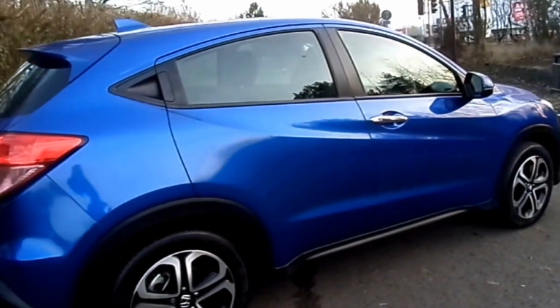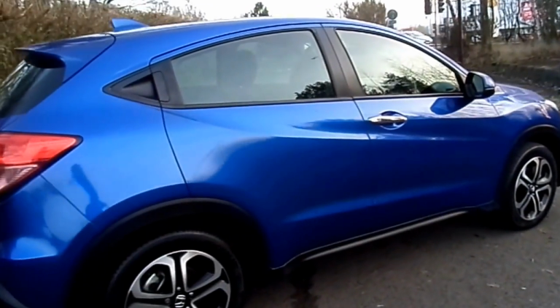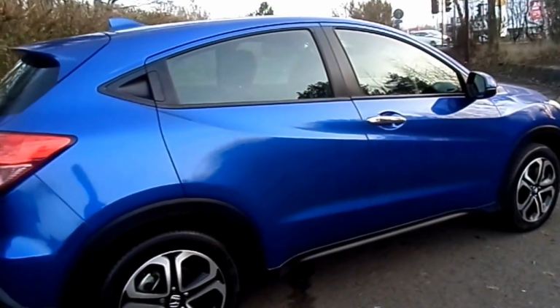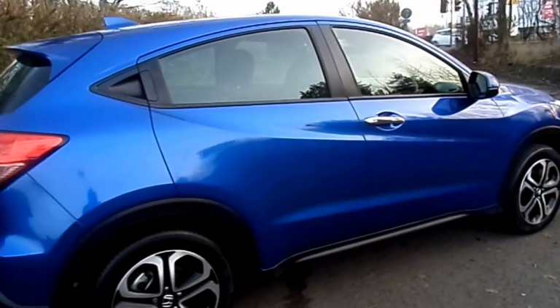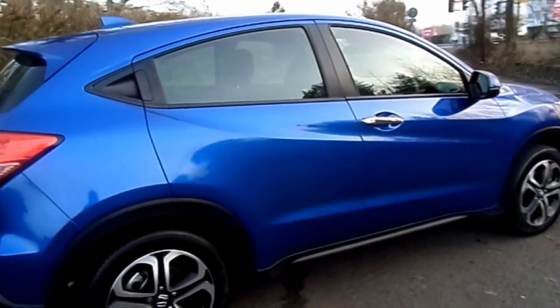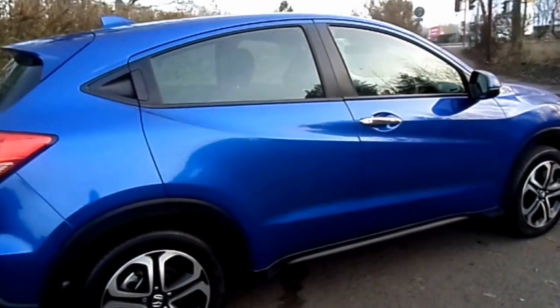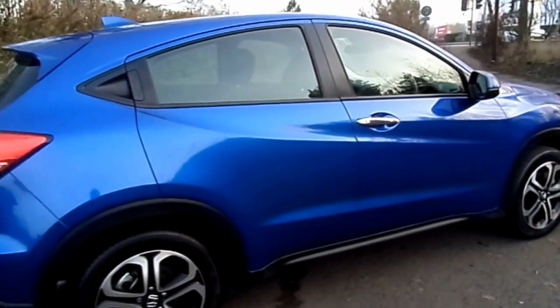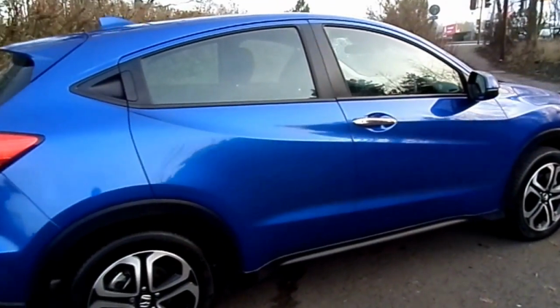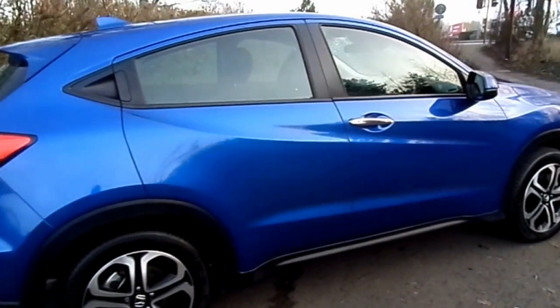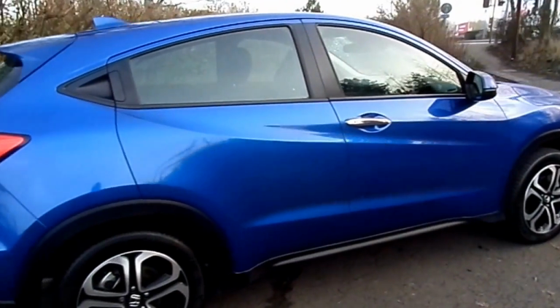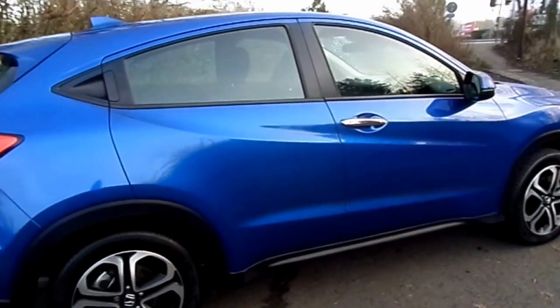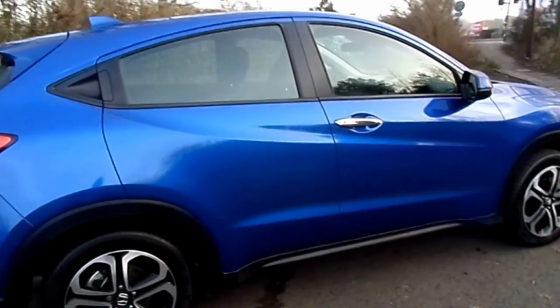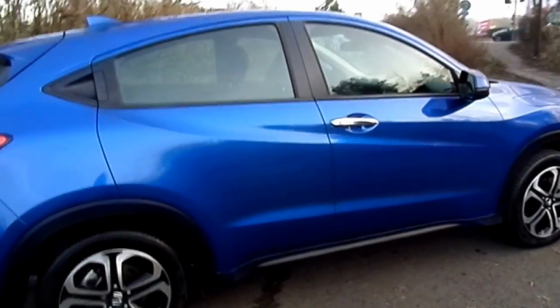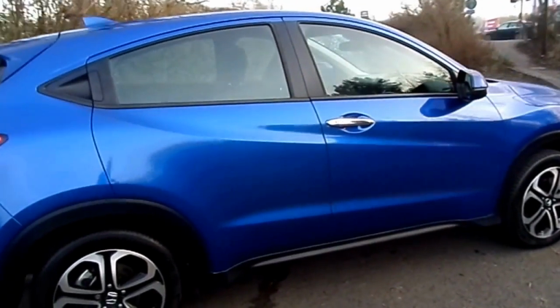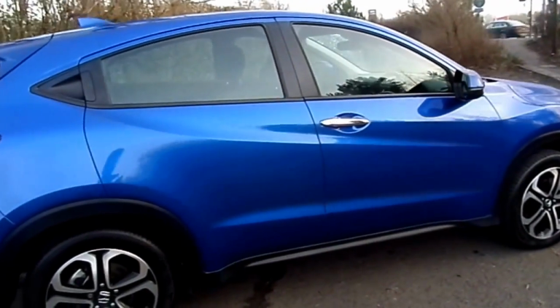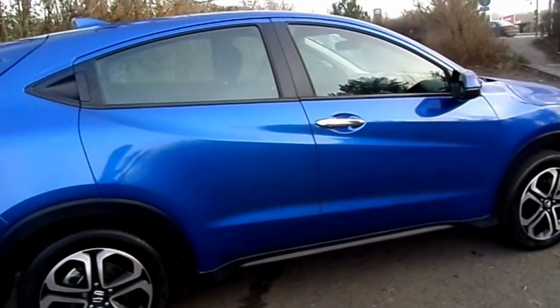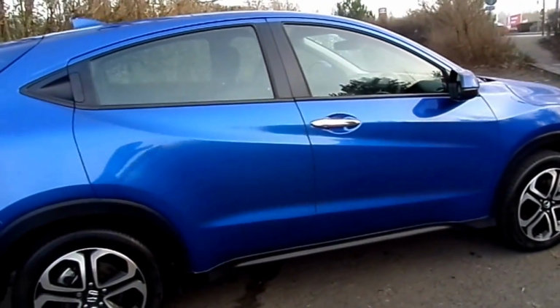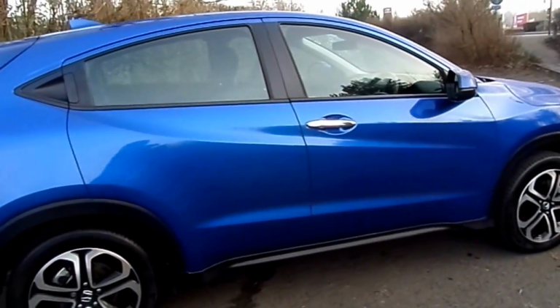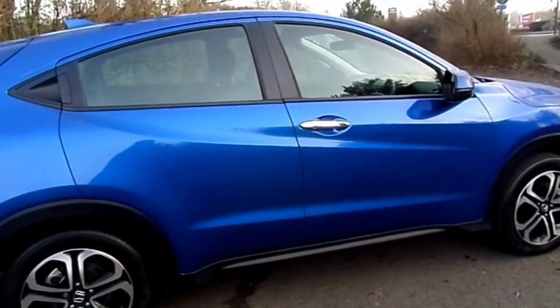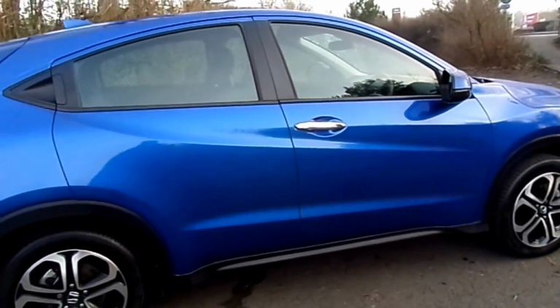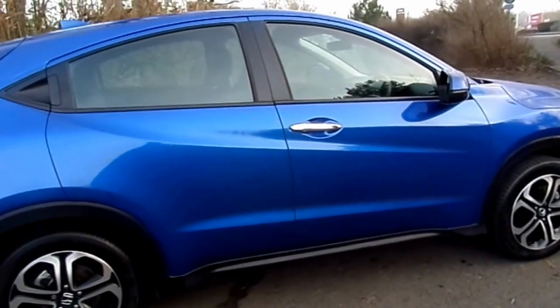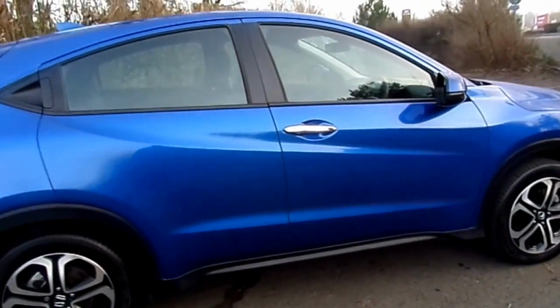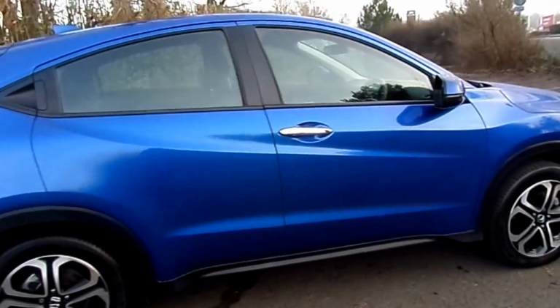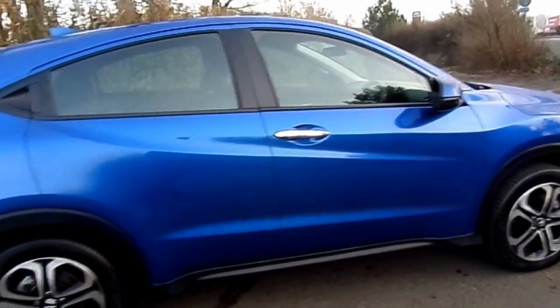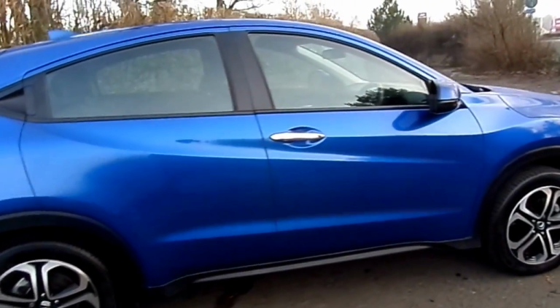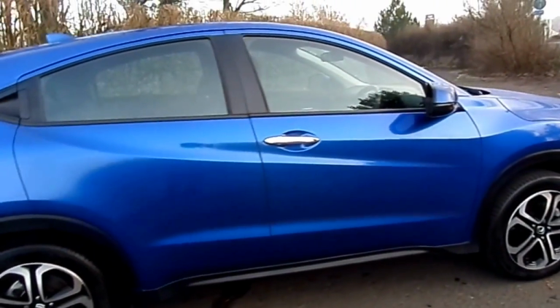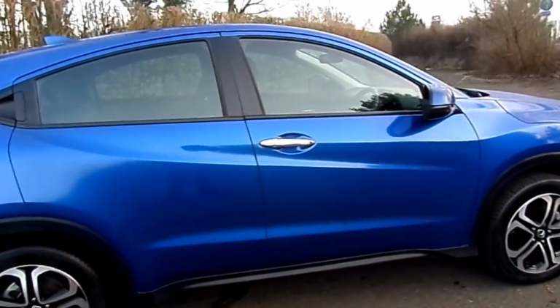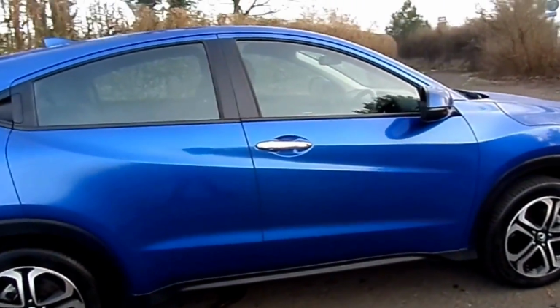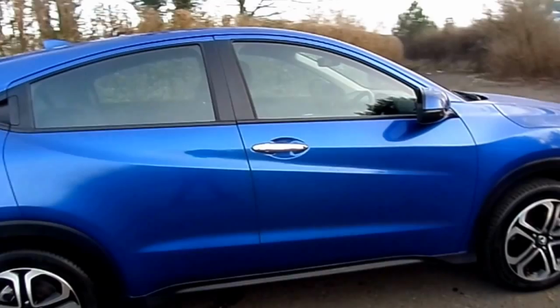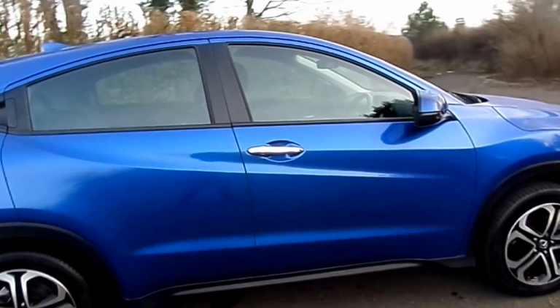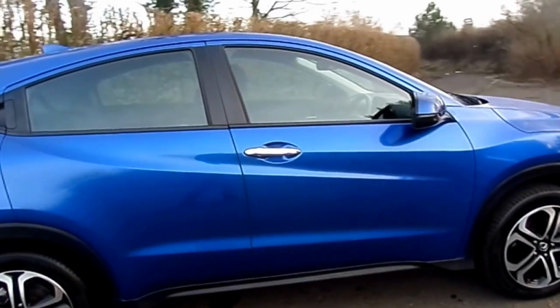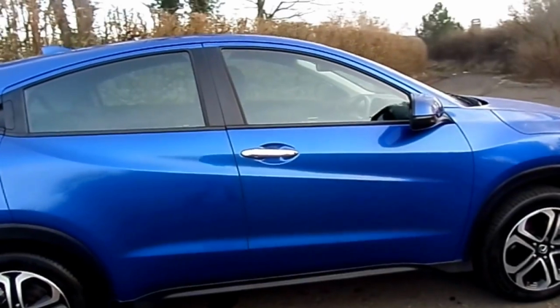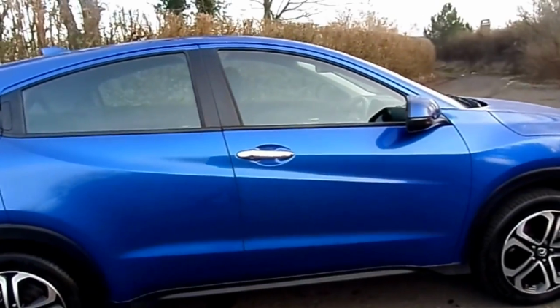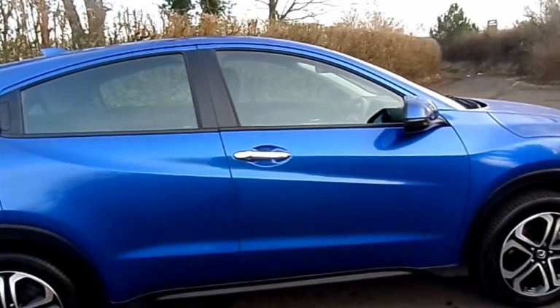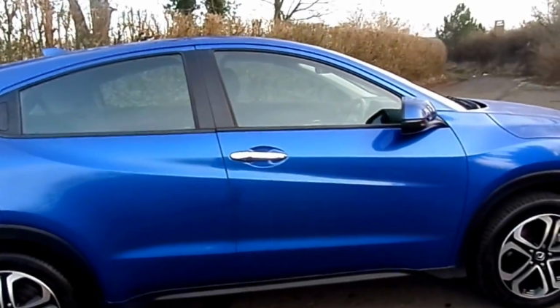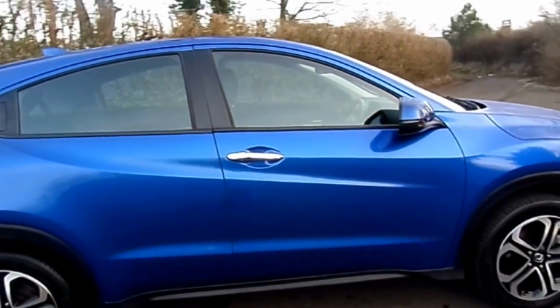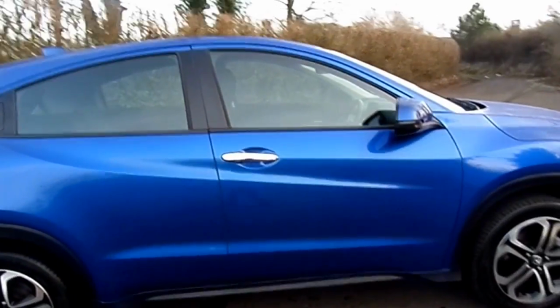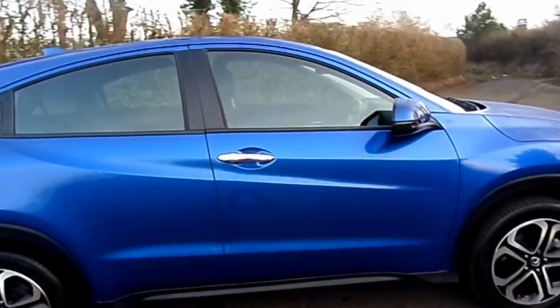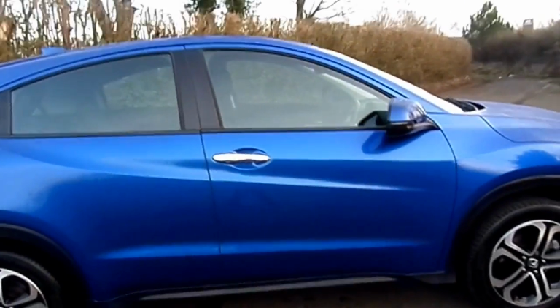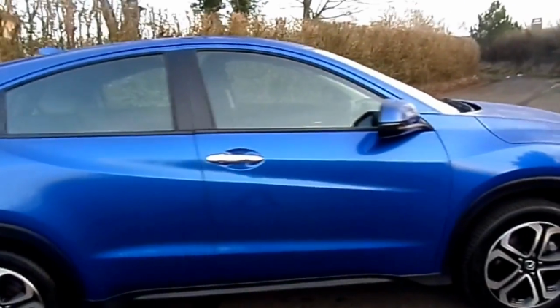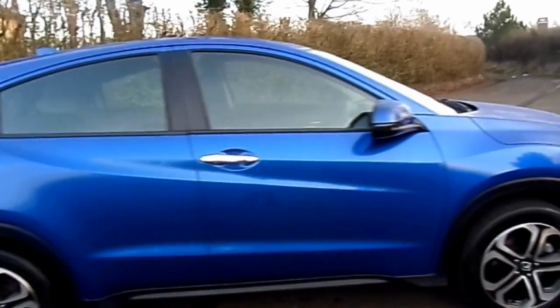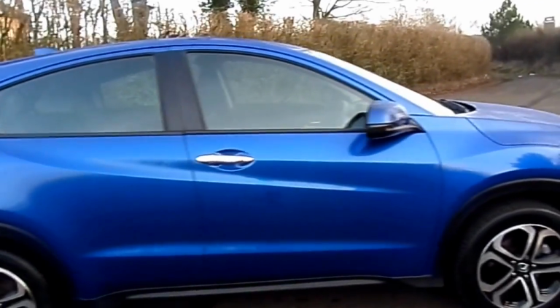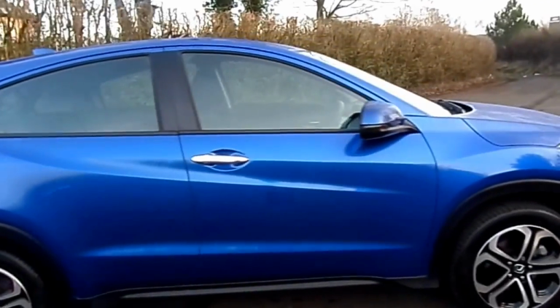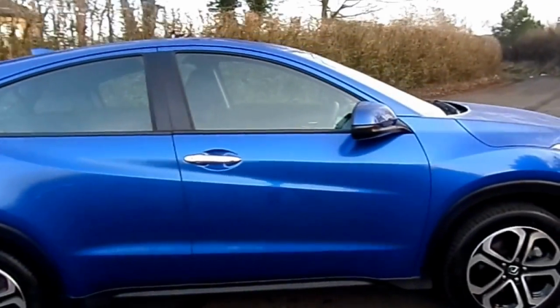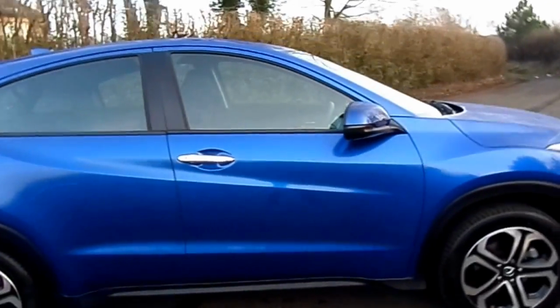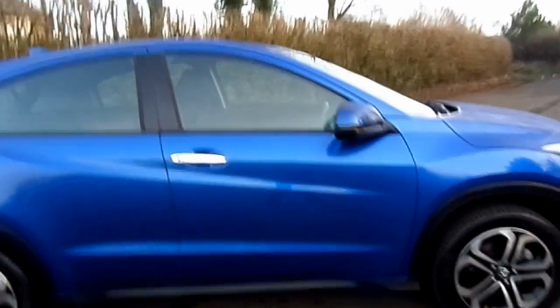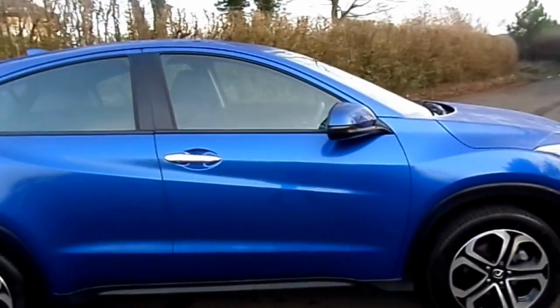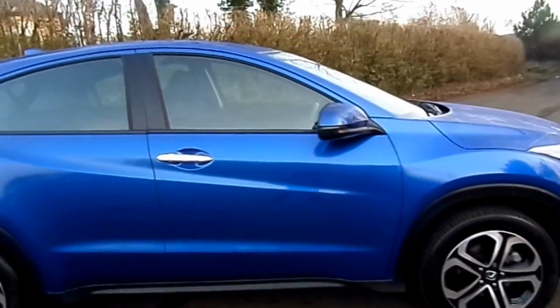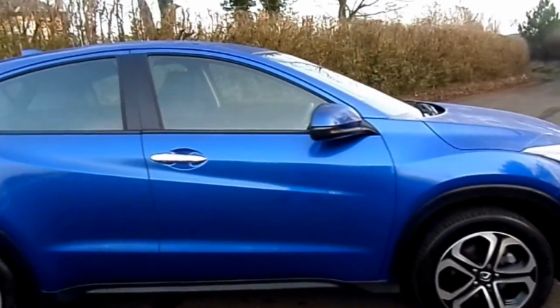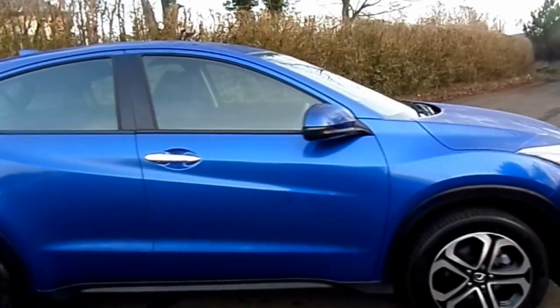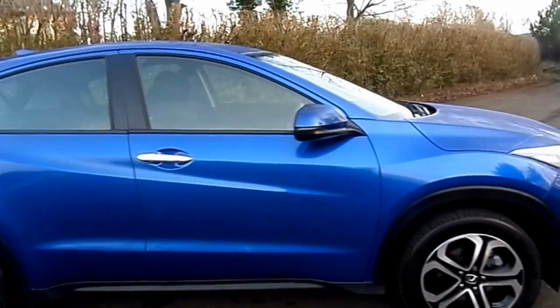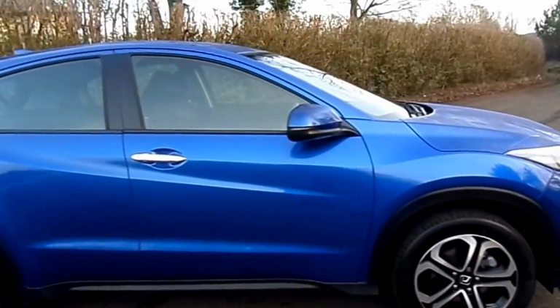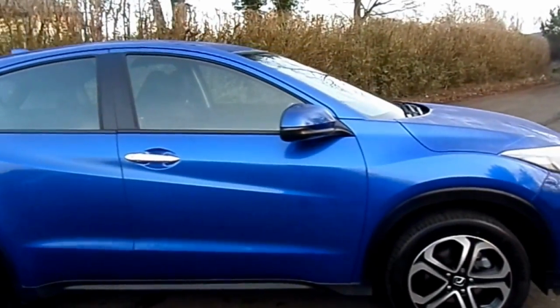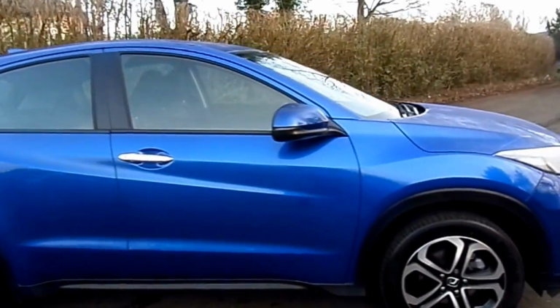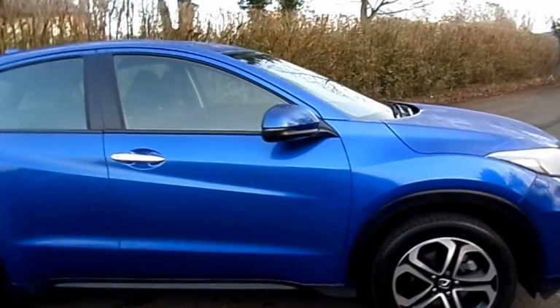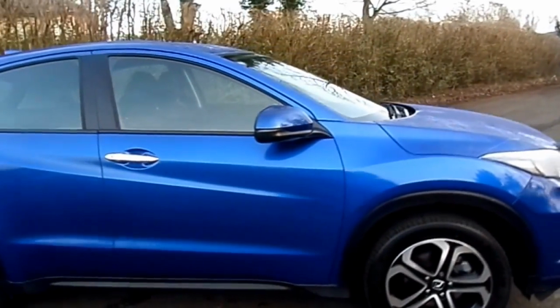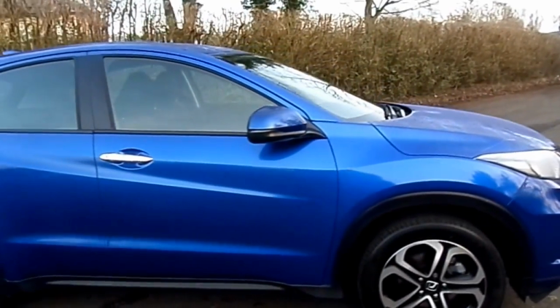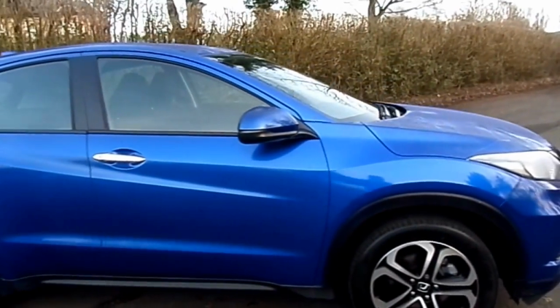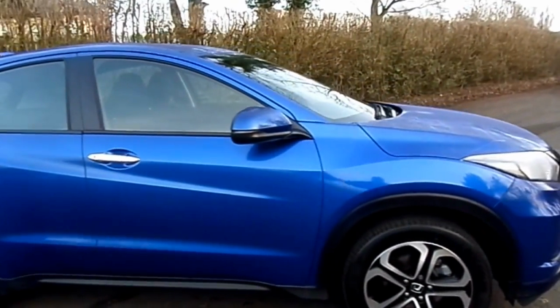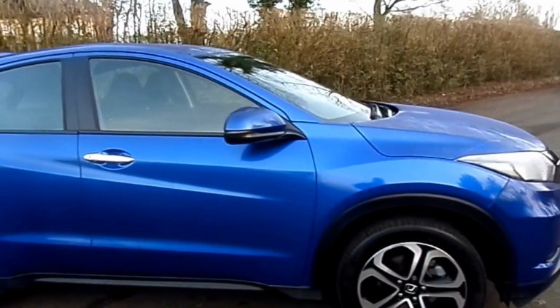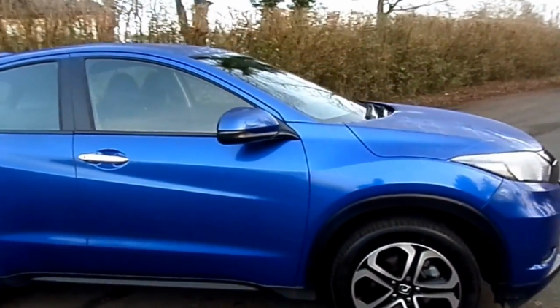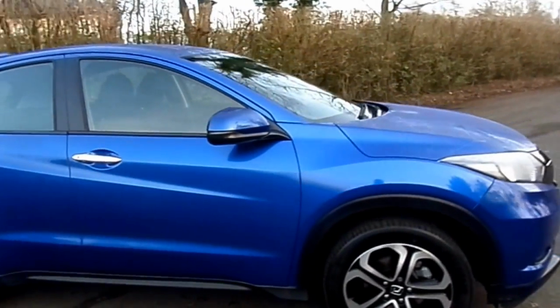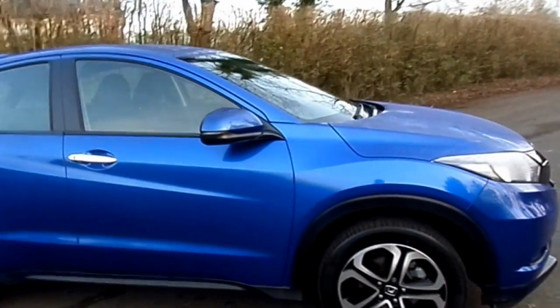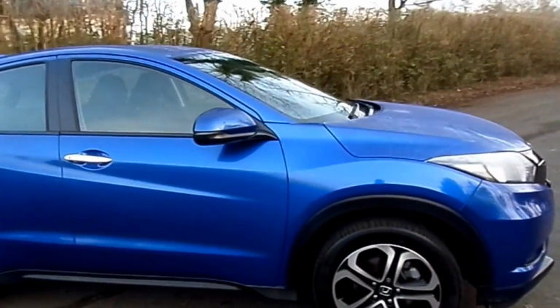If you'd like to know anything more about this vehicle give us a call on 01786 406 200 and thanks for watching.